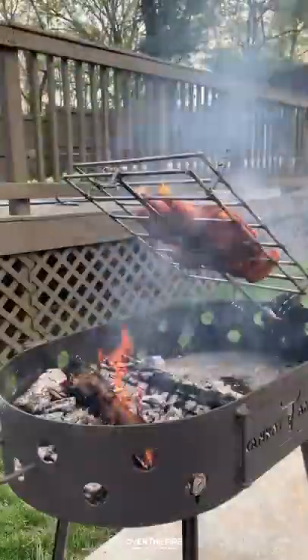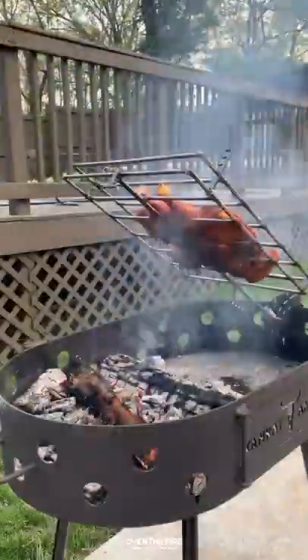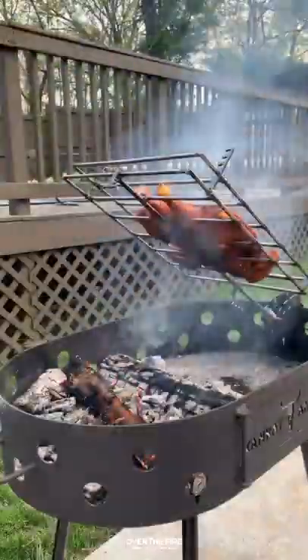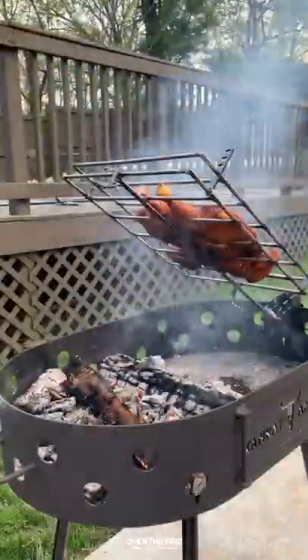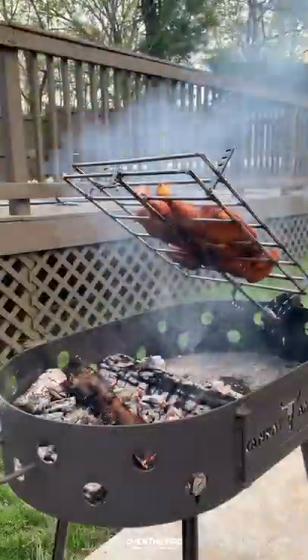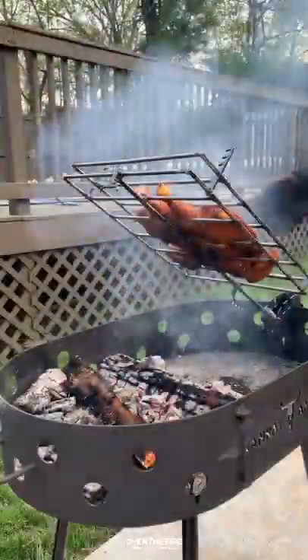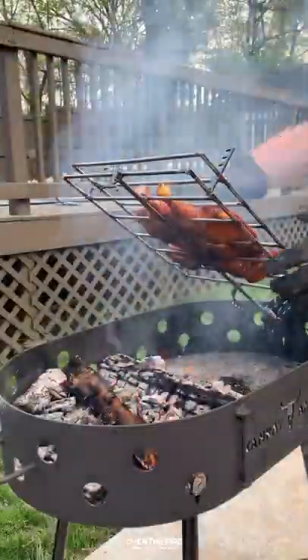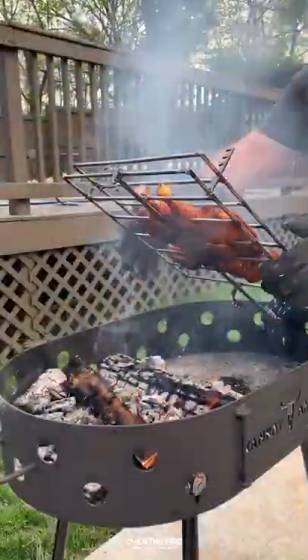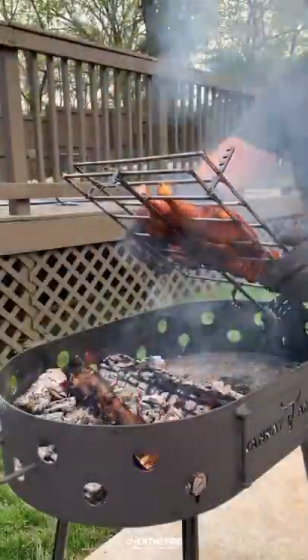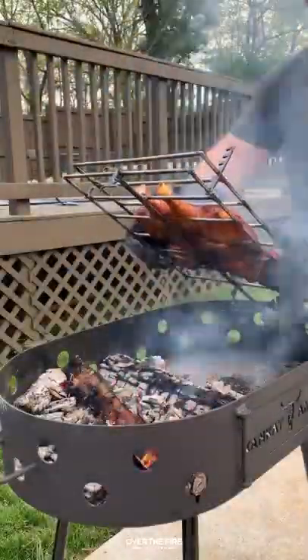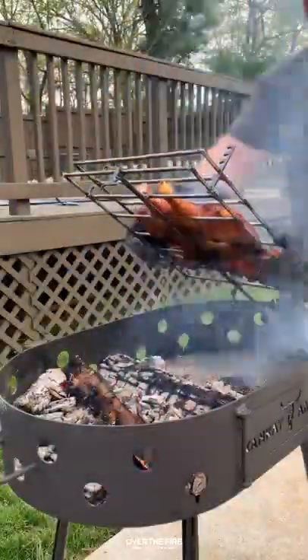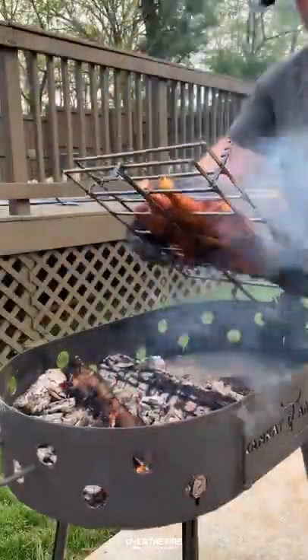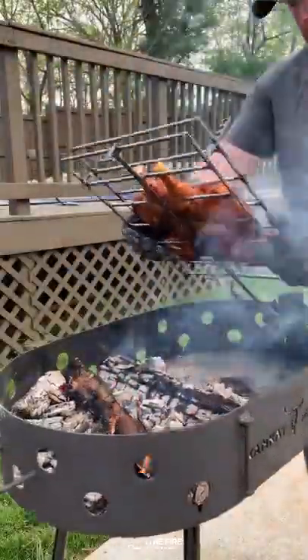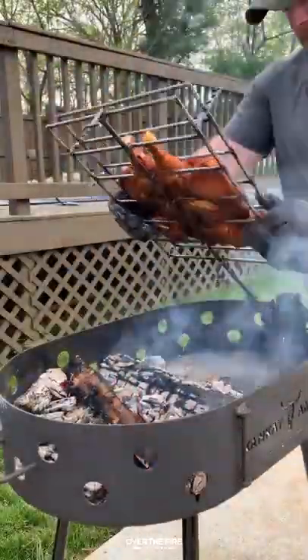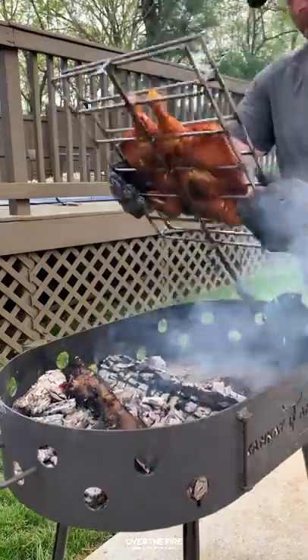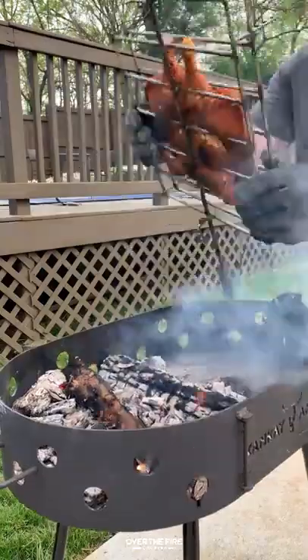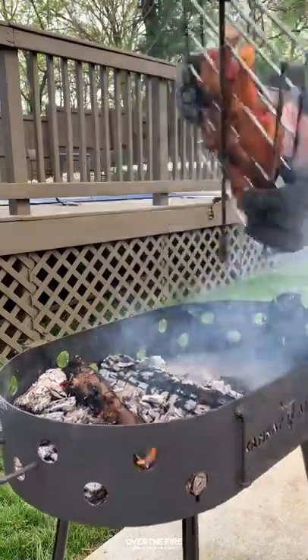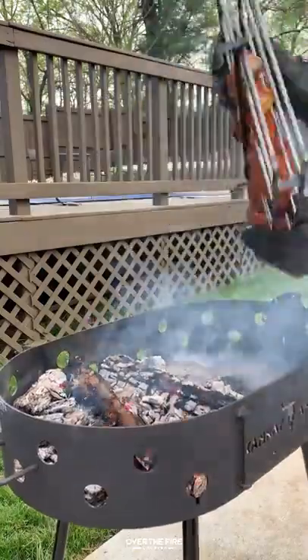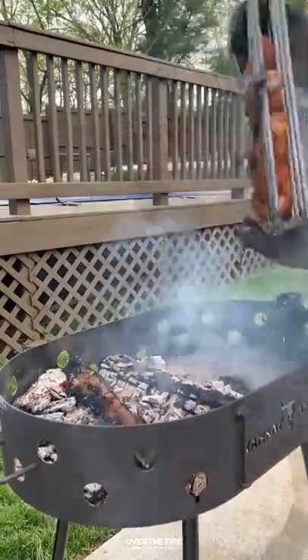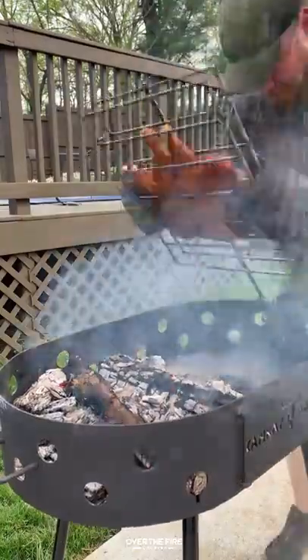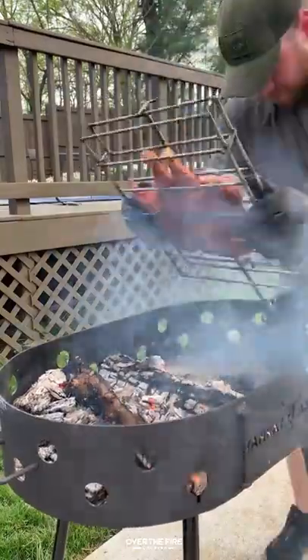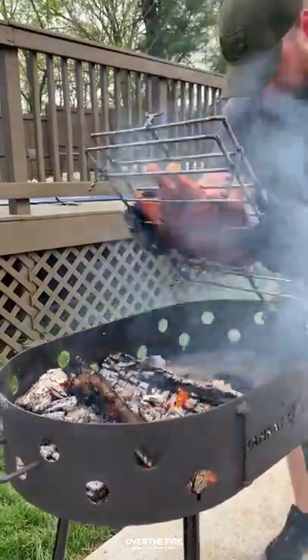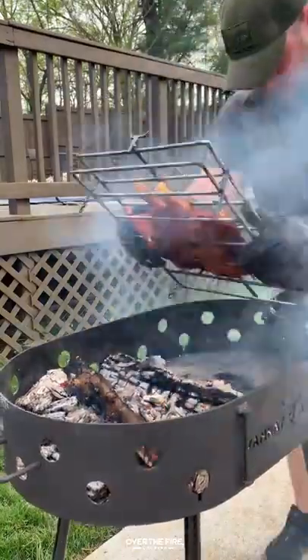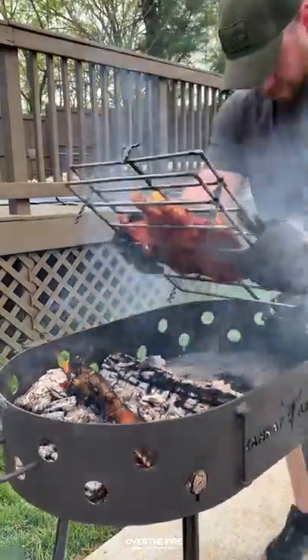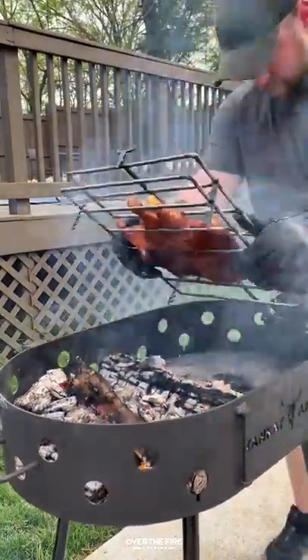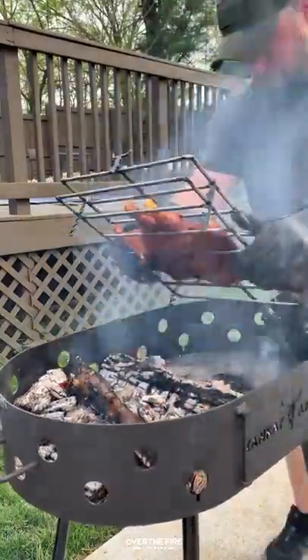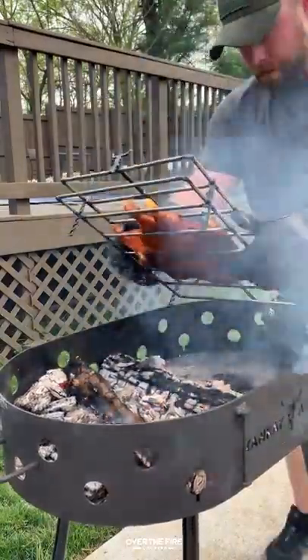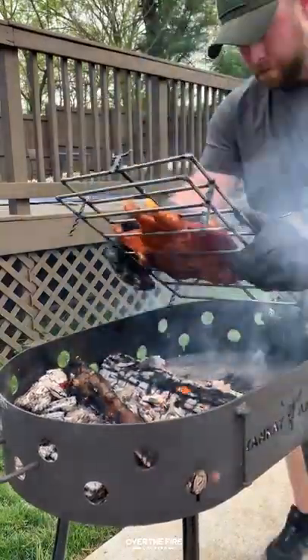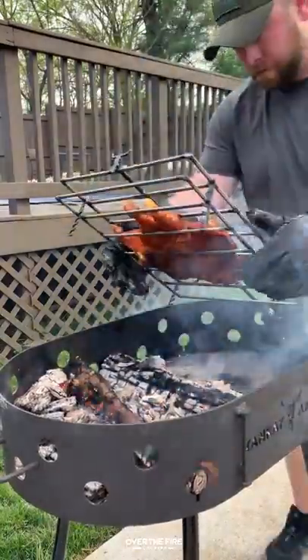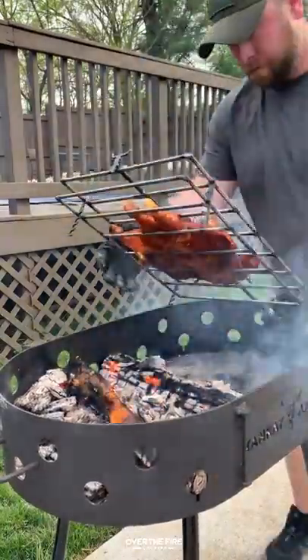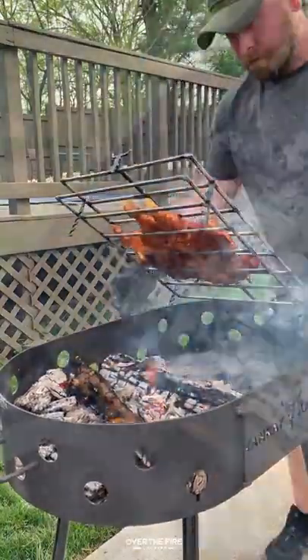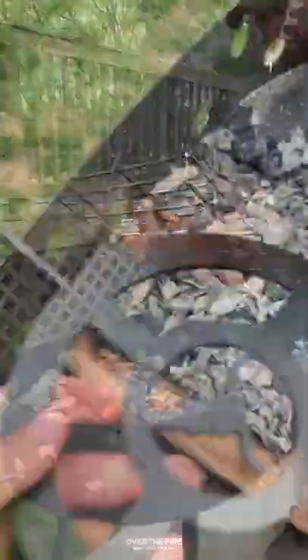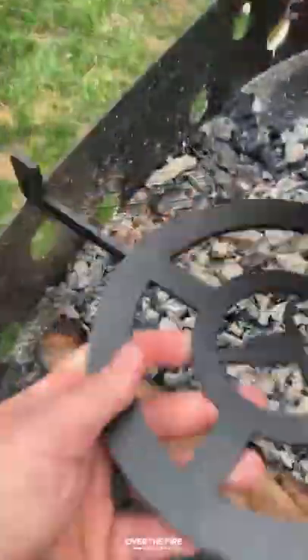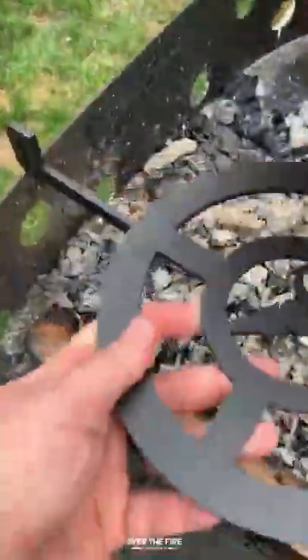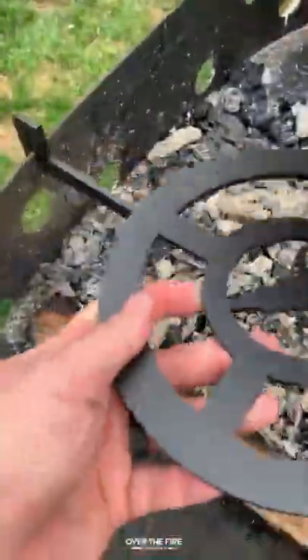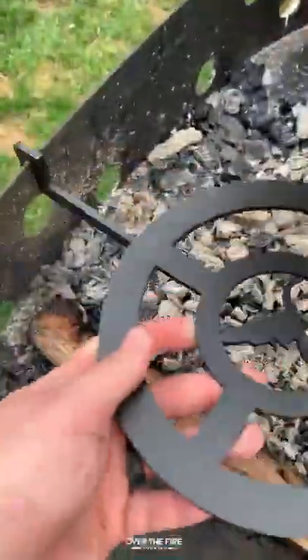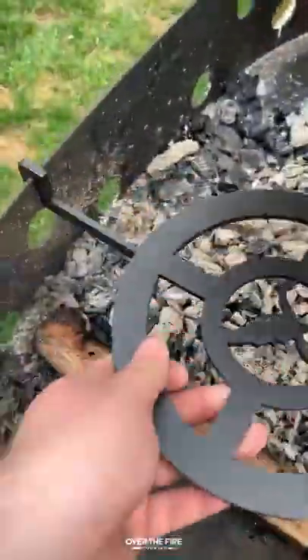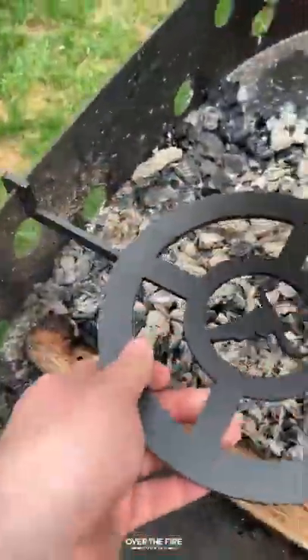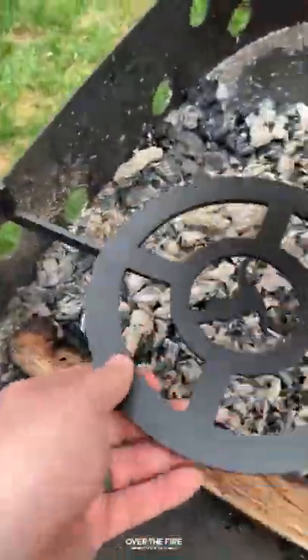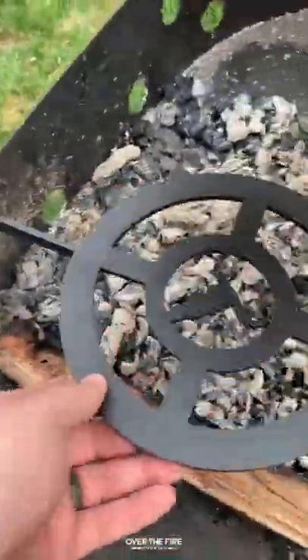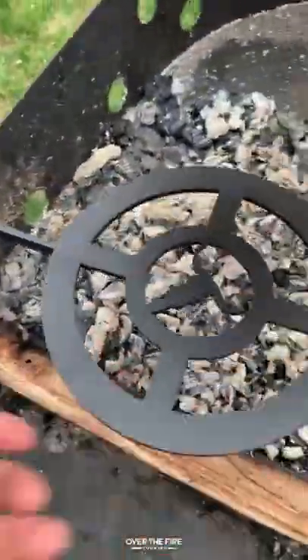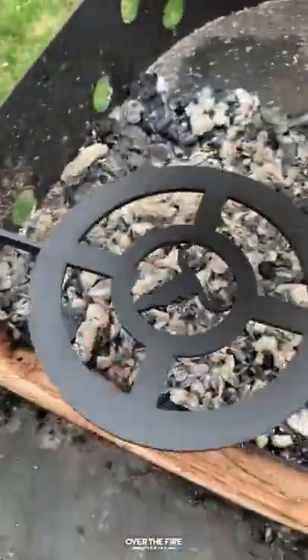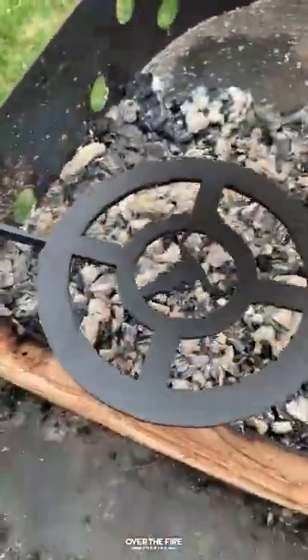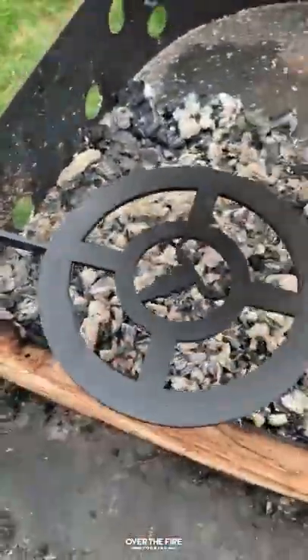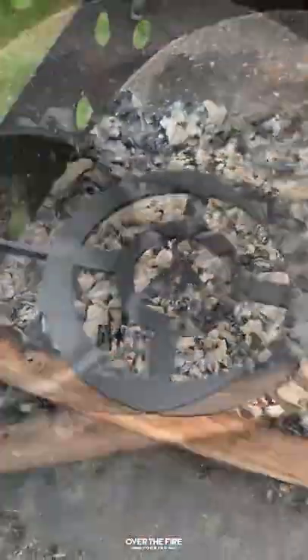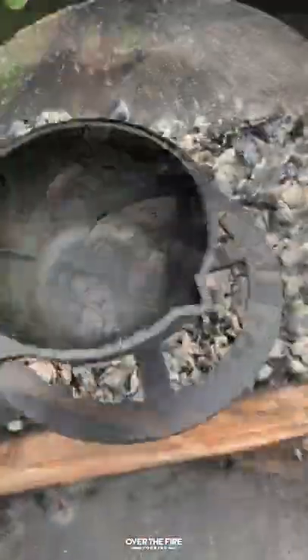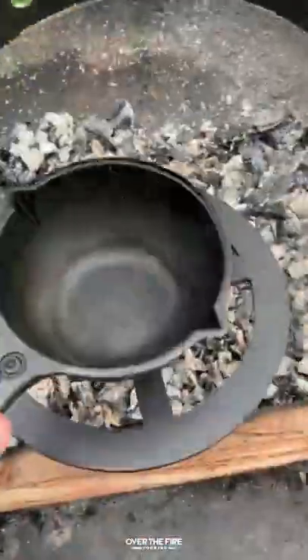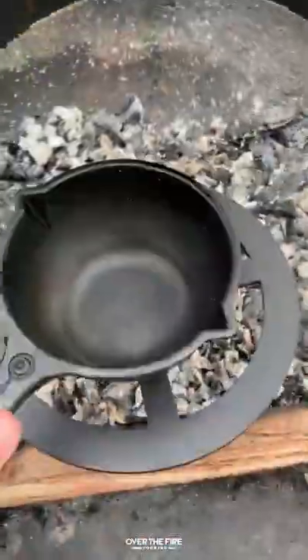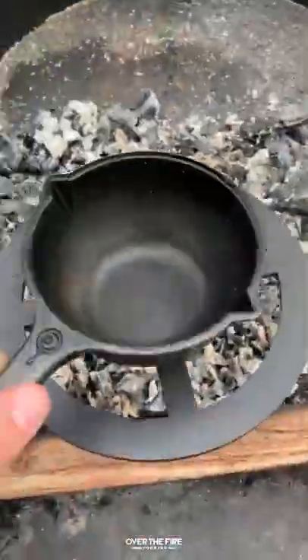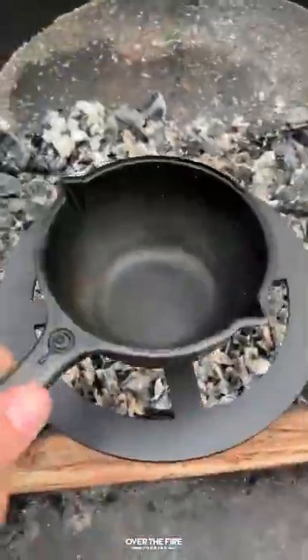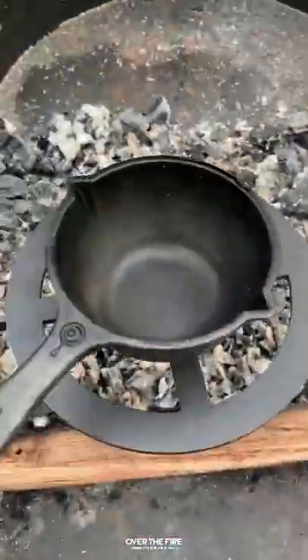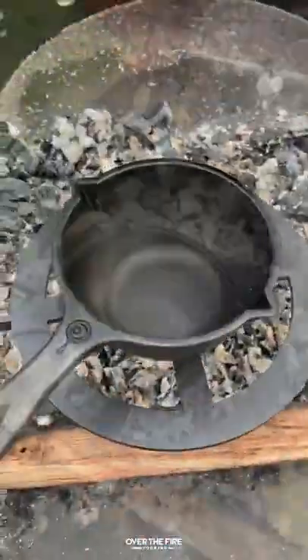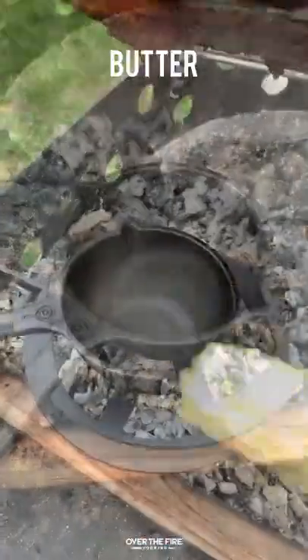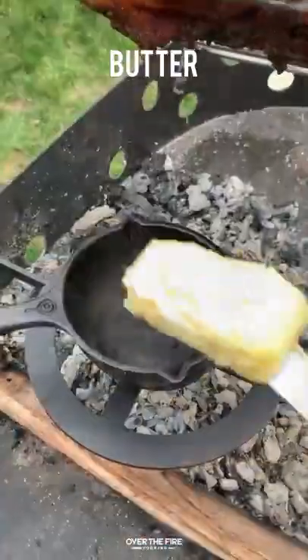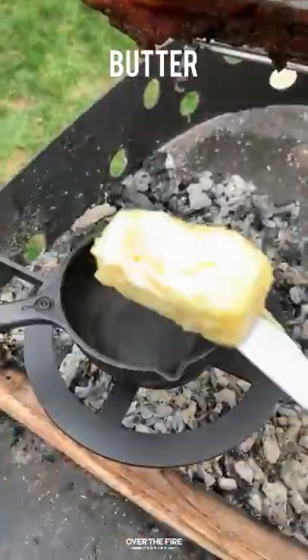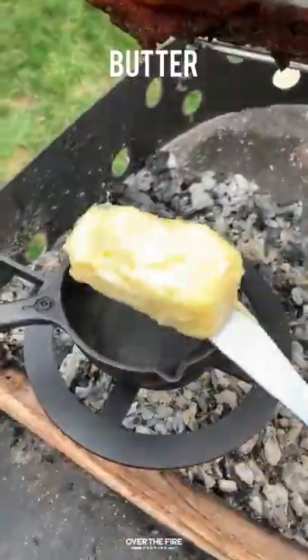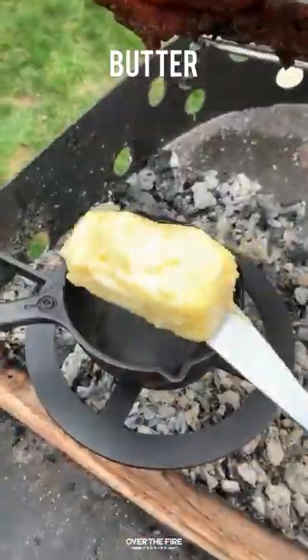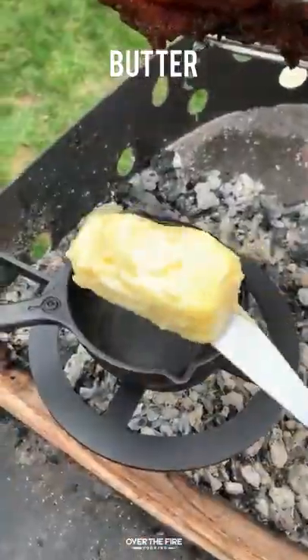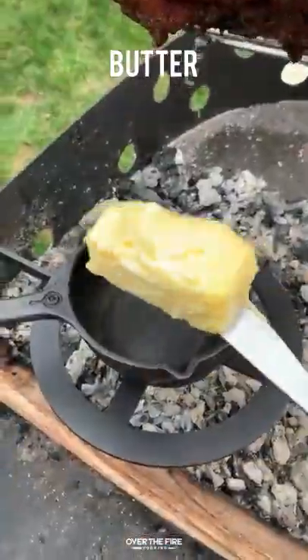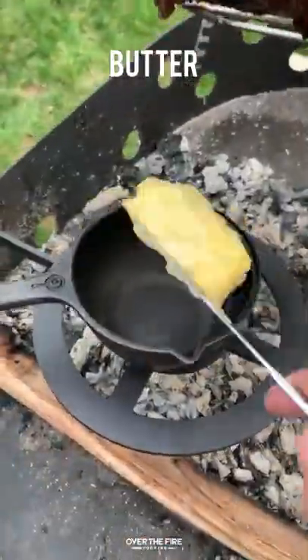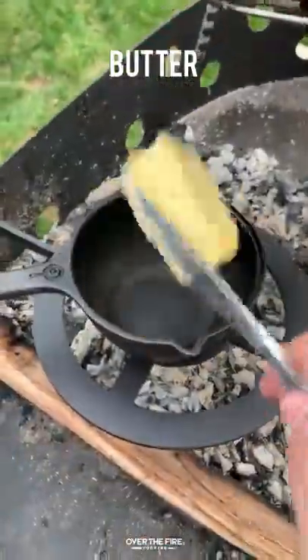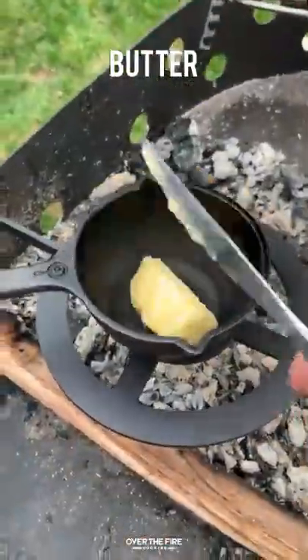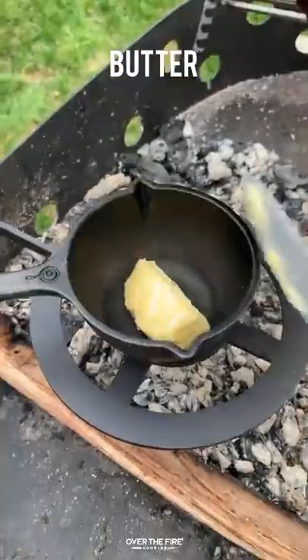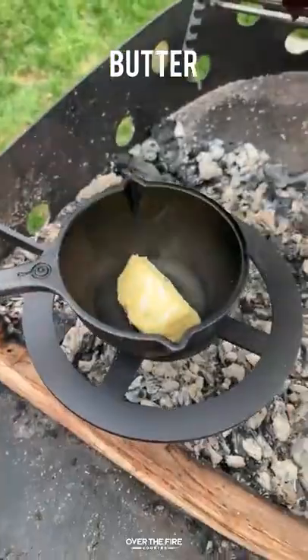We're going to cook this guy for about two hours, rotating it about halfway through, until it's about 165 to 170 internal.